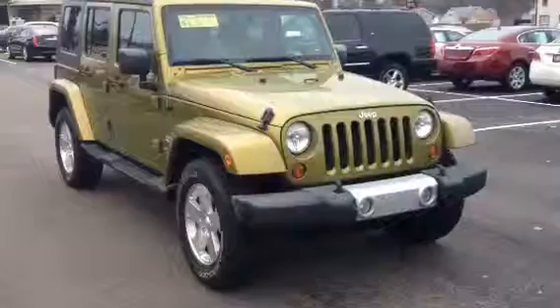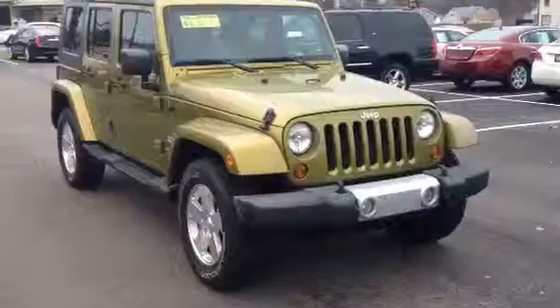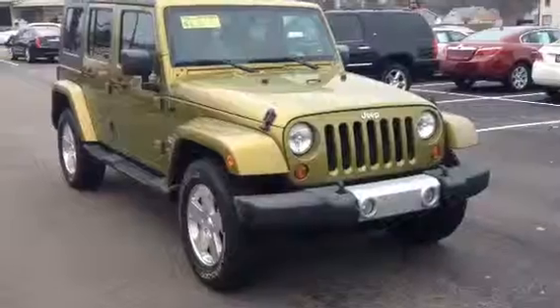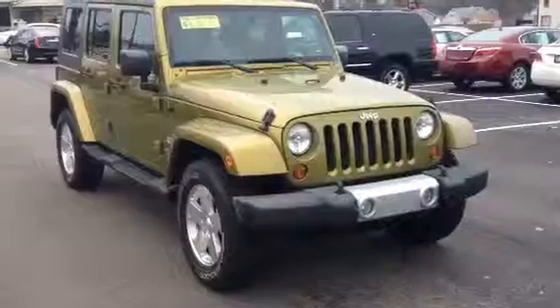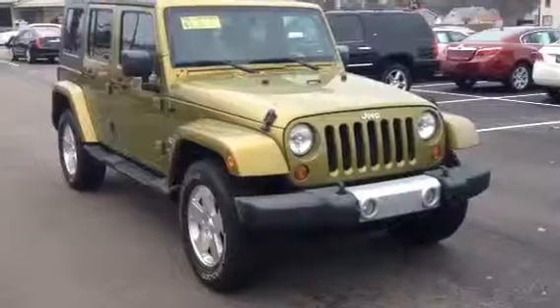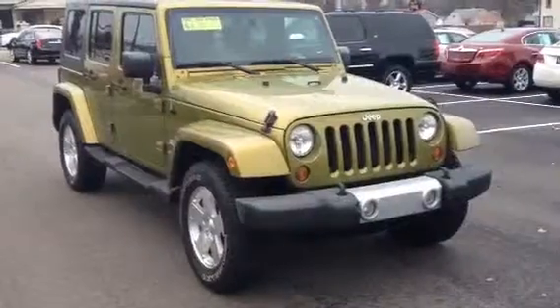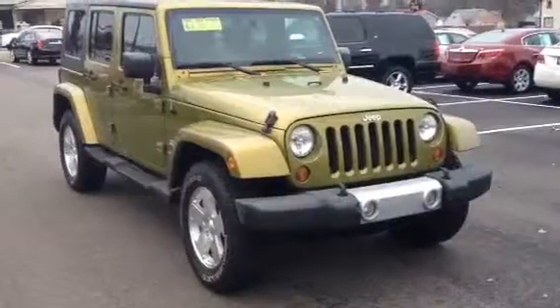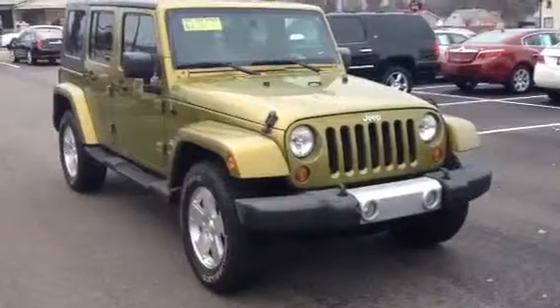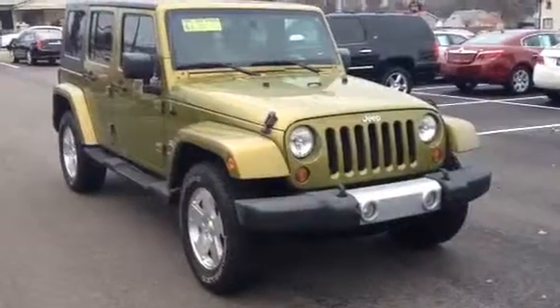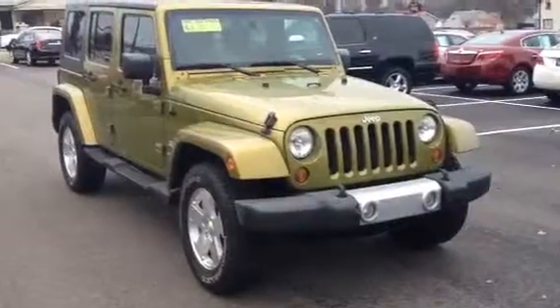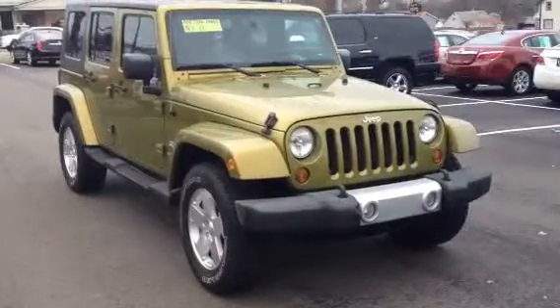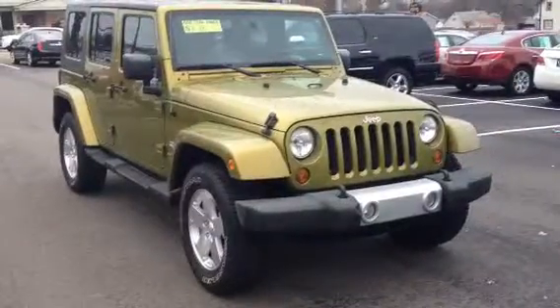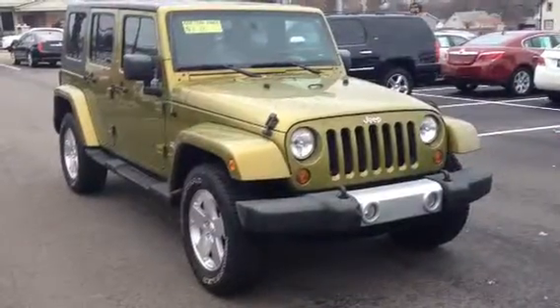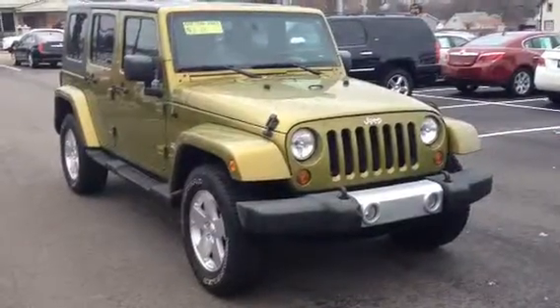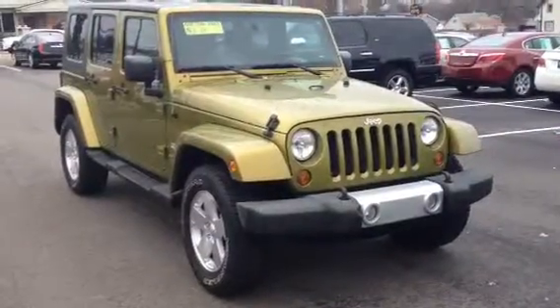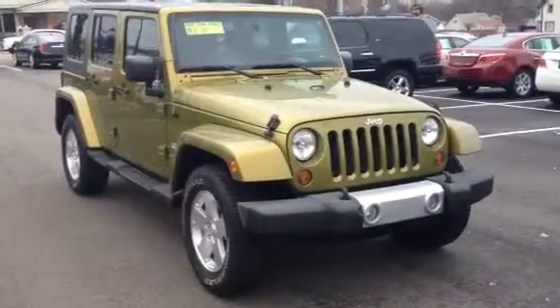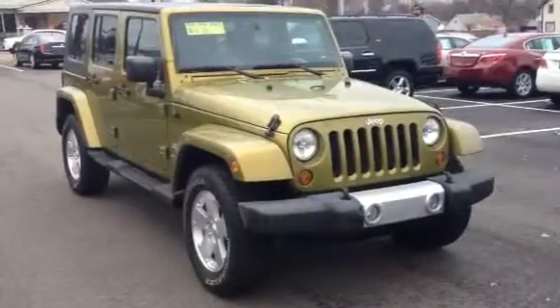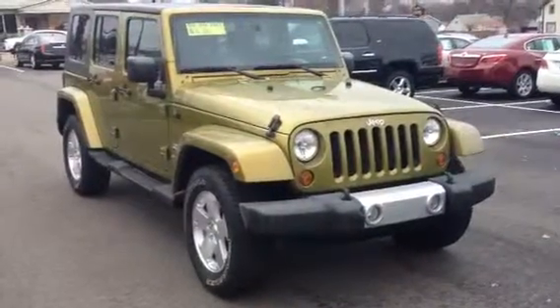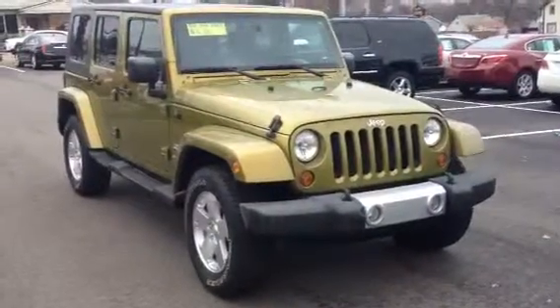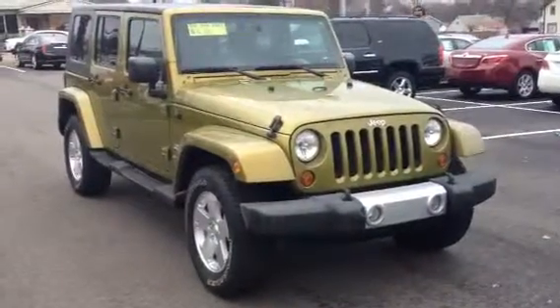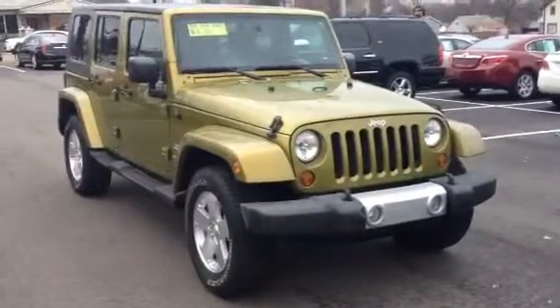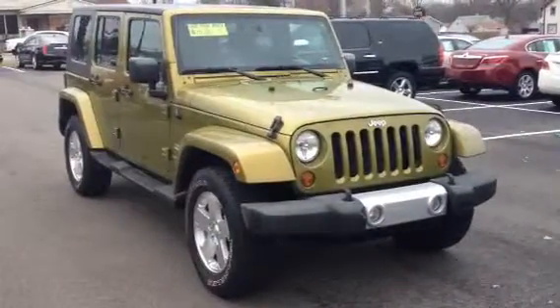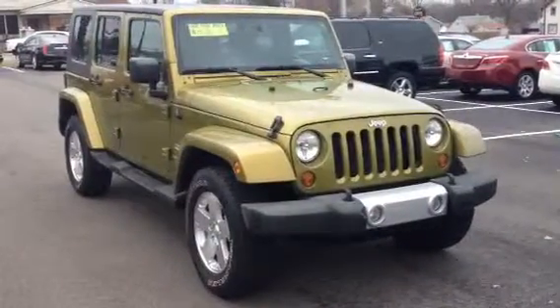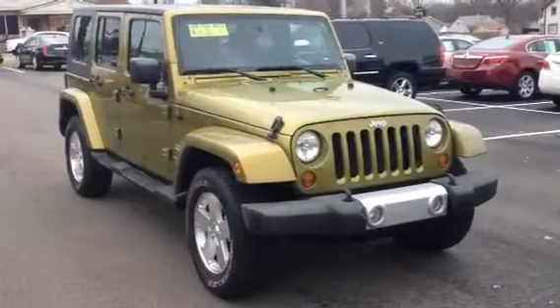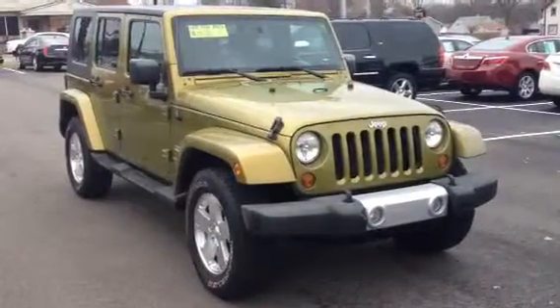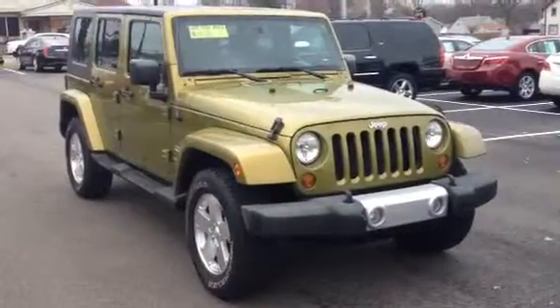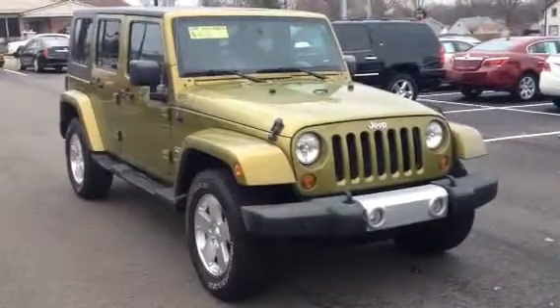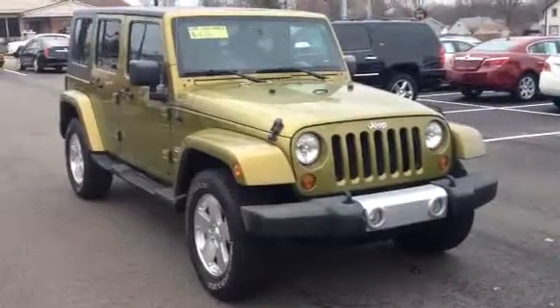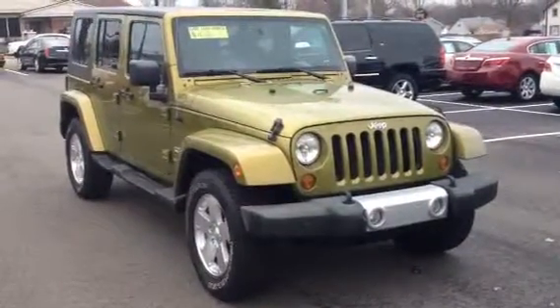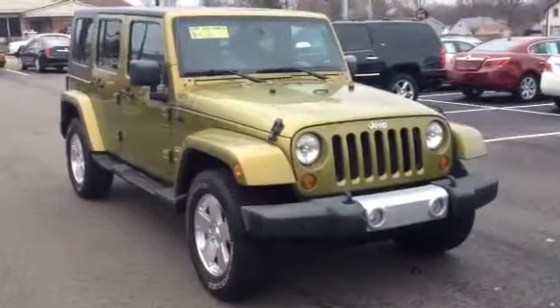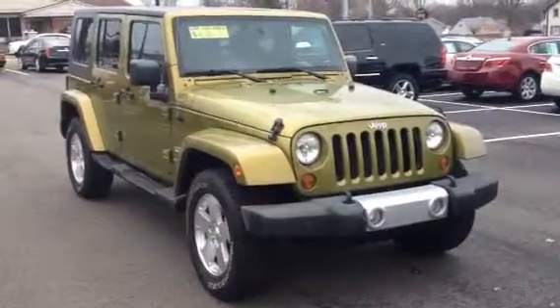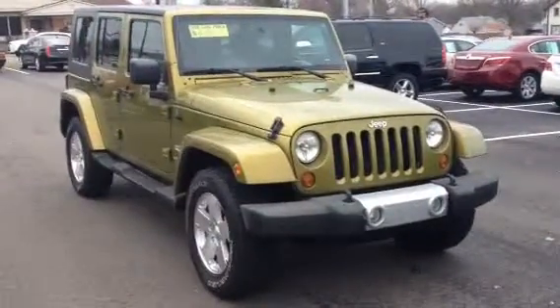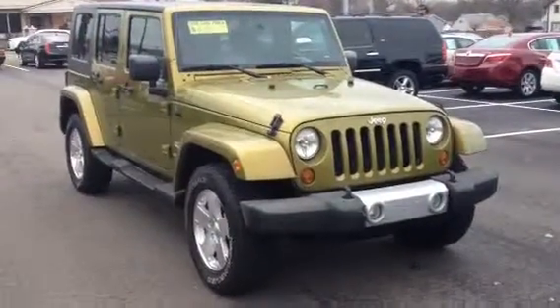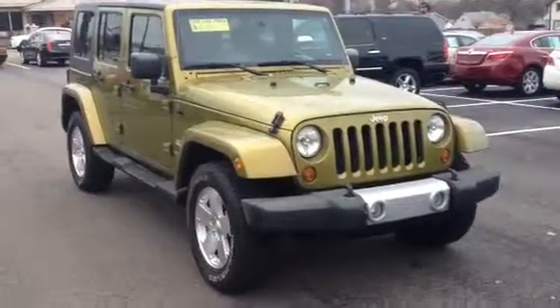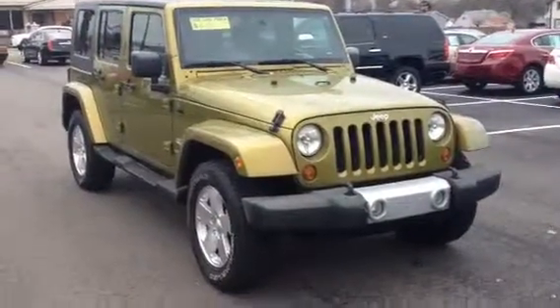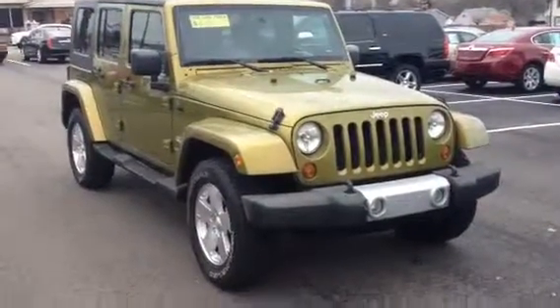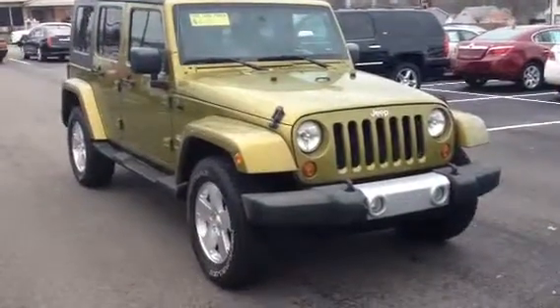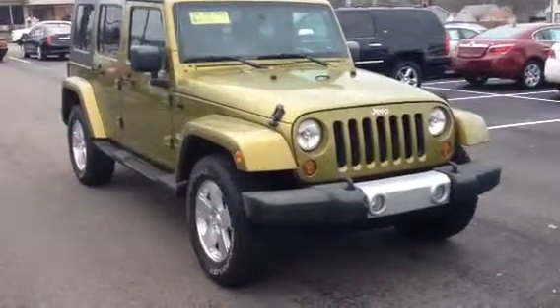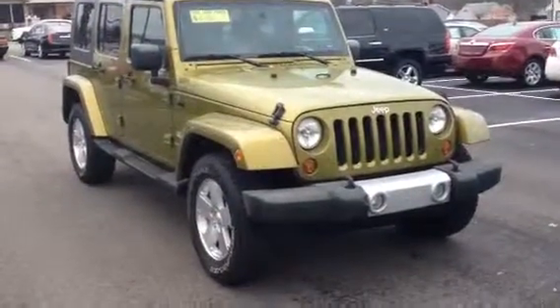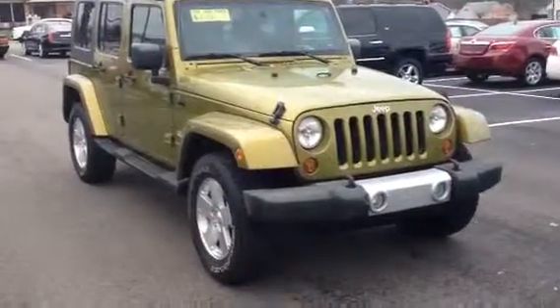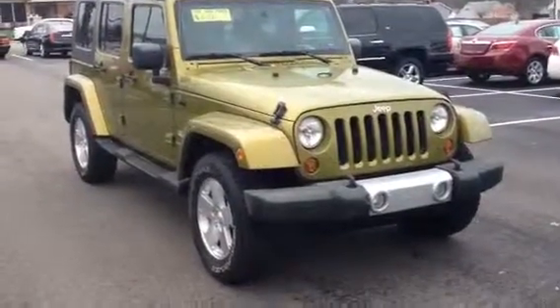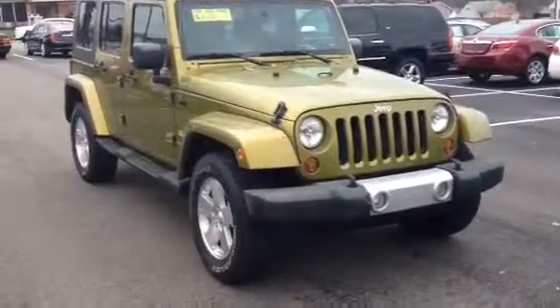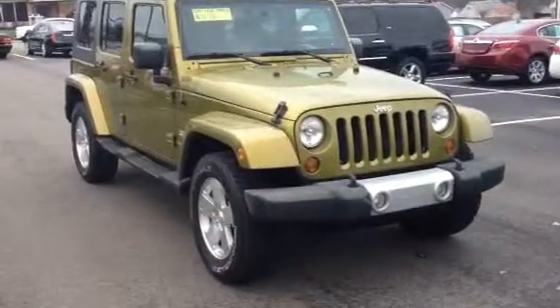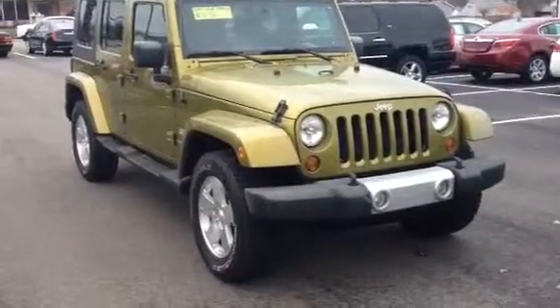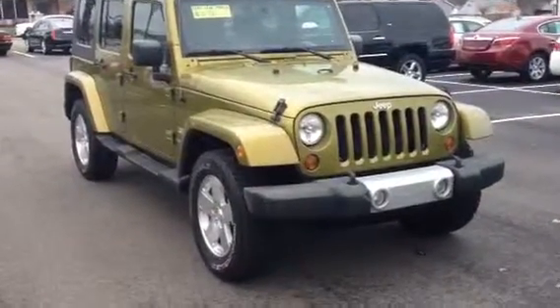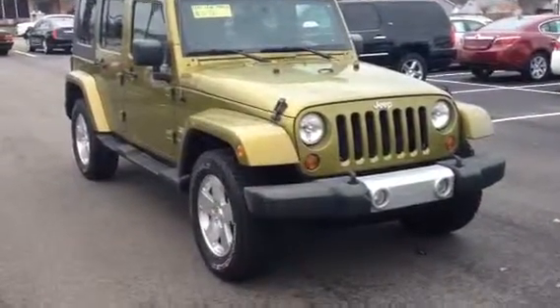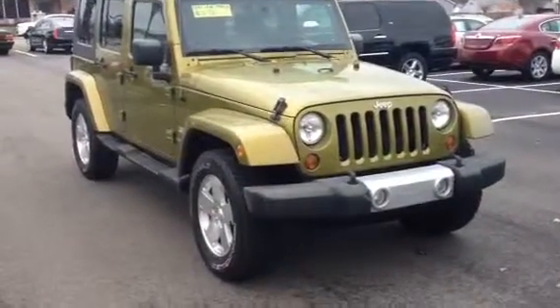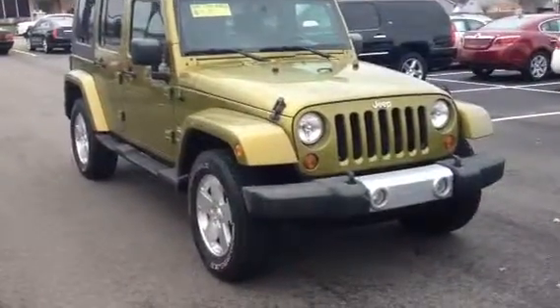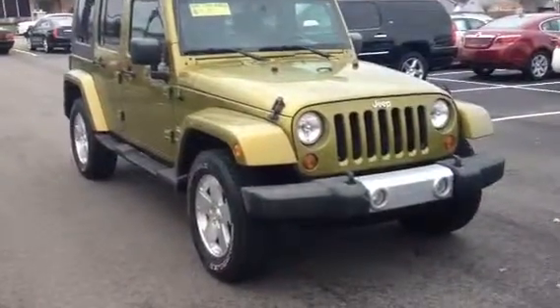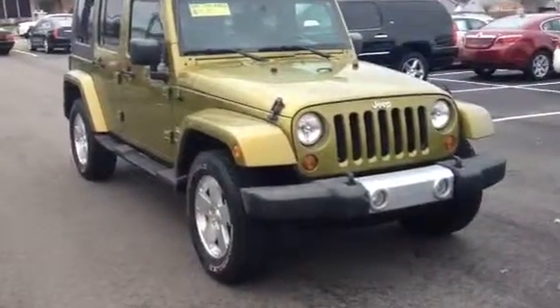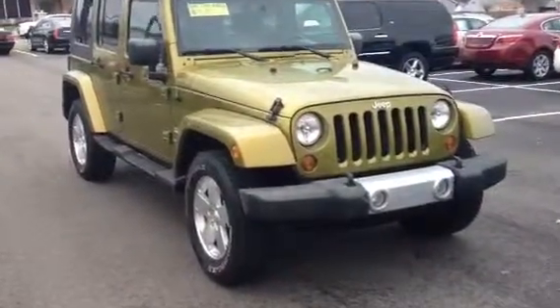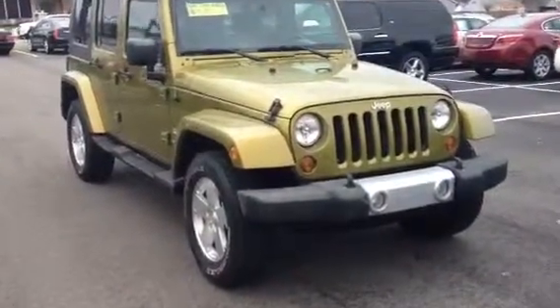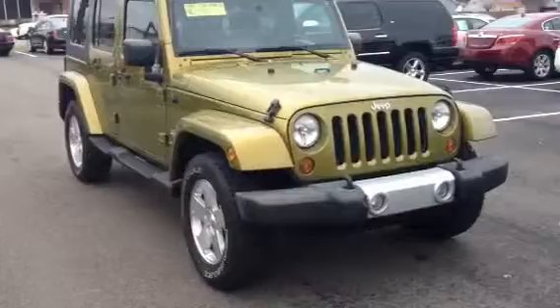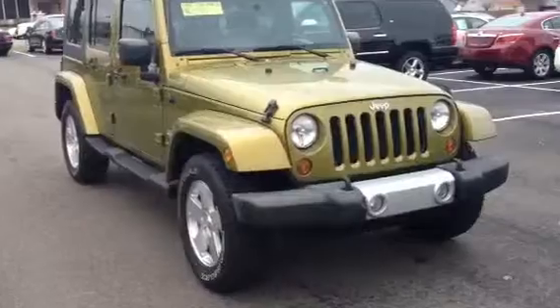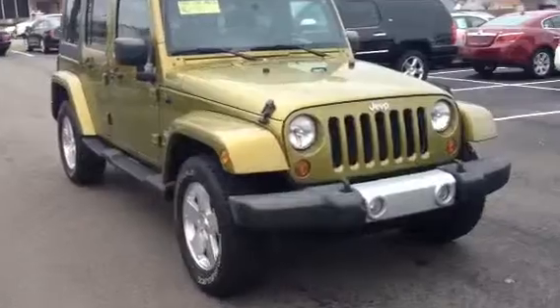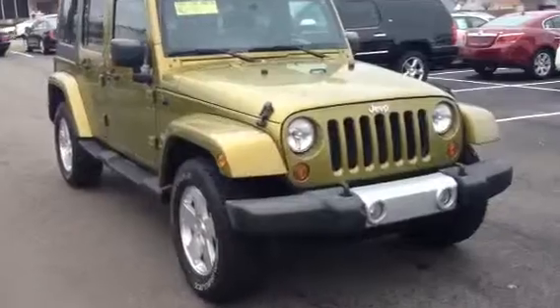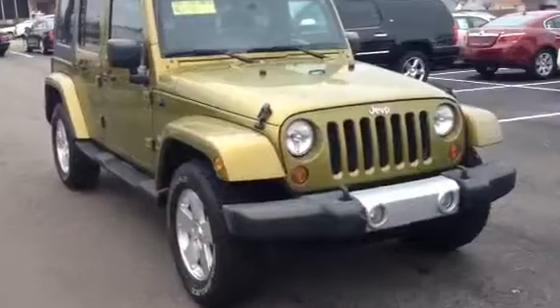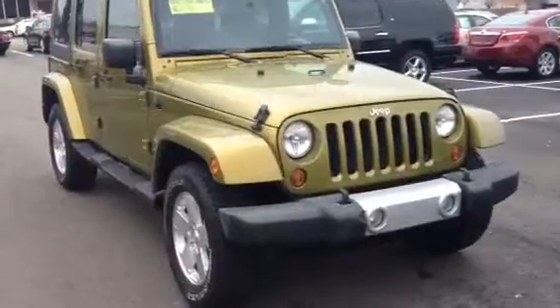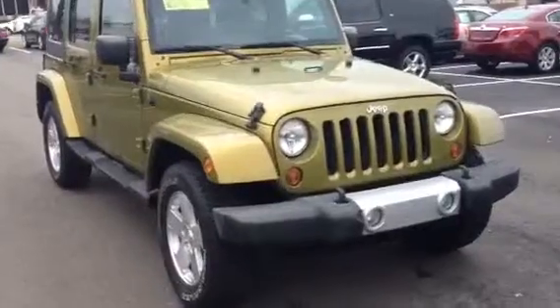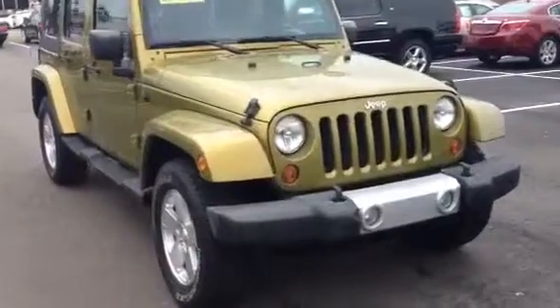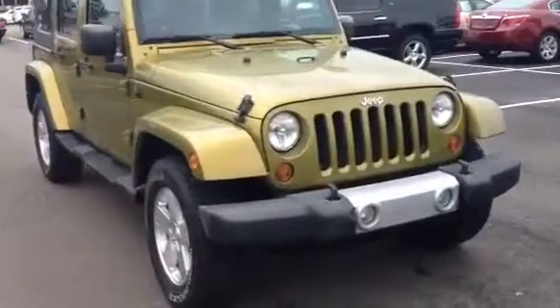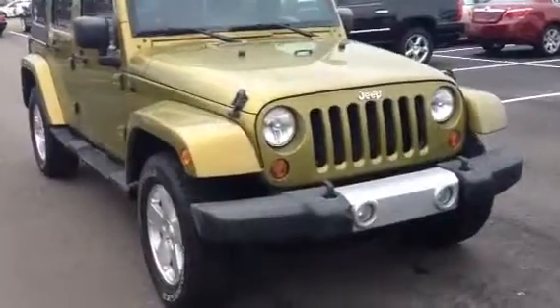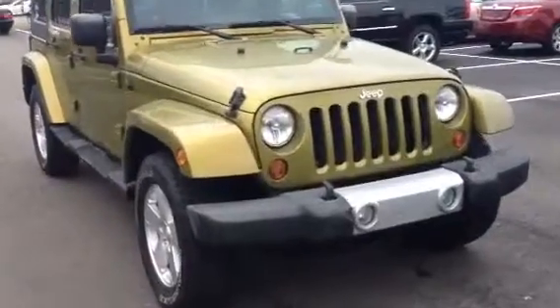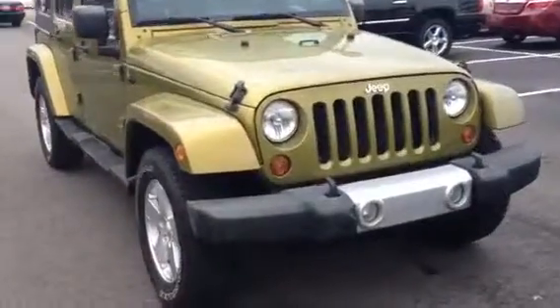Hey Dan, good afternoon. It's Mark from Laverys & Alliance. I wanted to send you over a quick video of this Jeep that you inquired about.